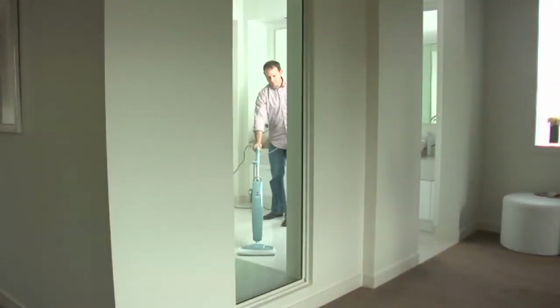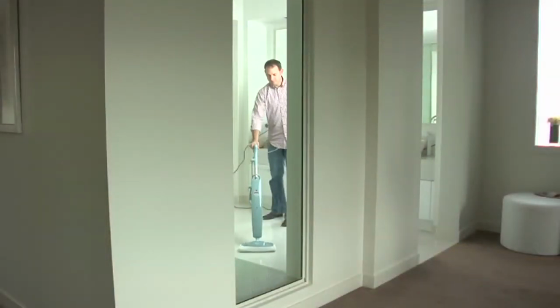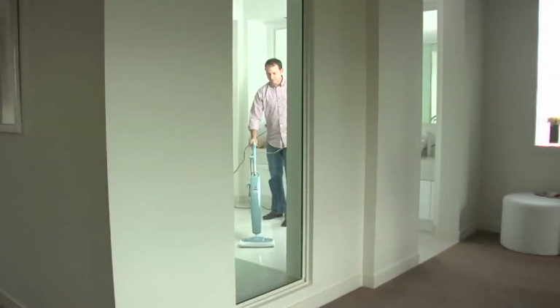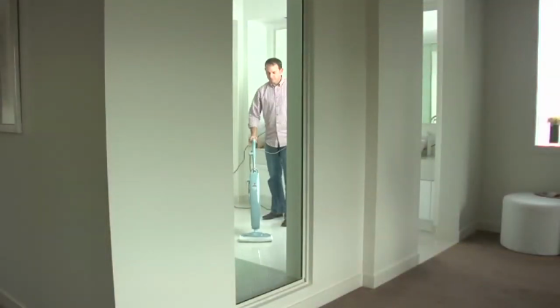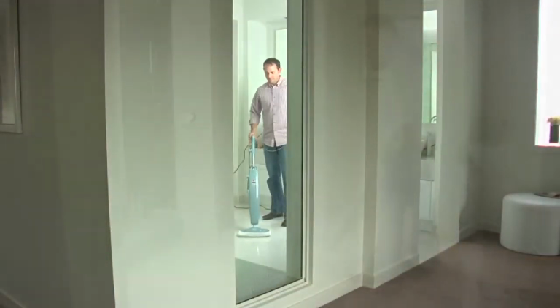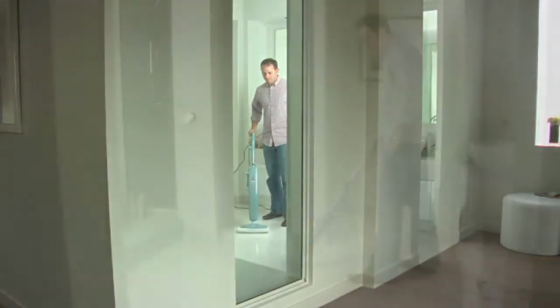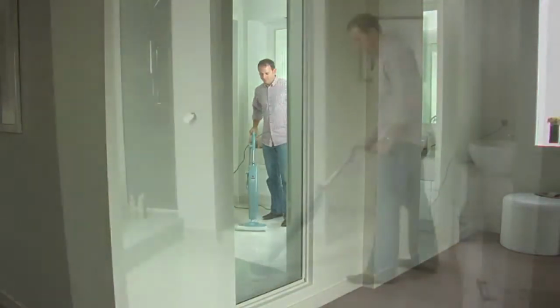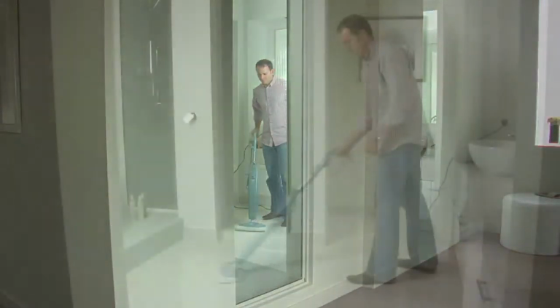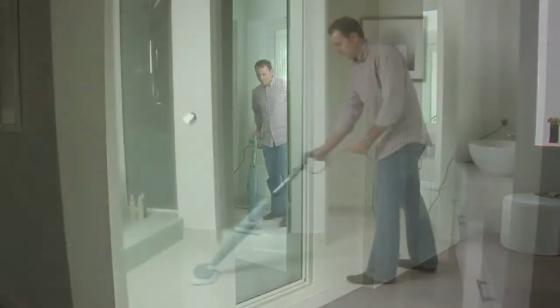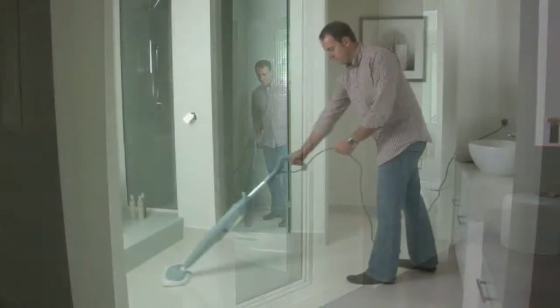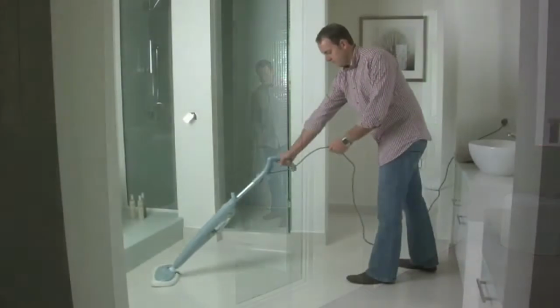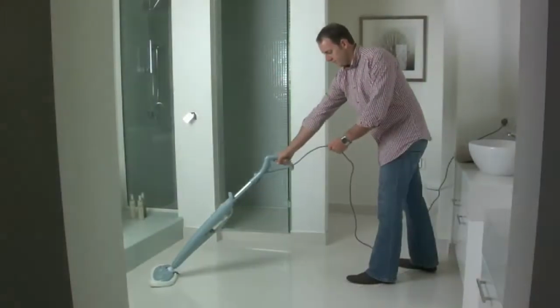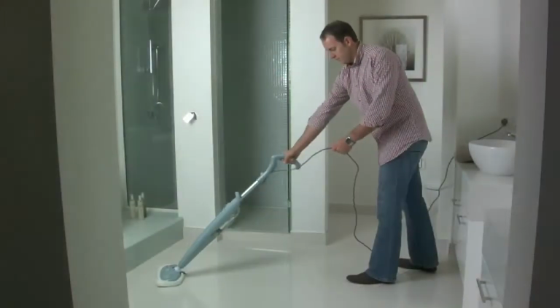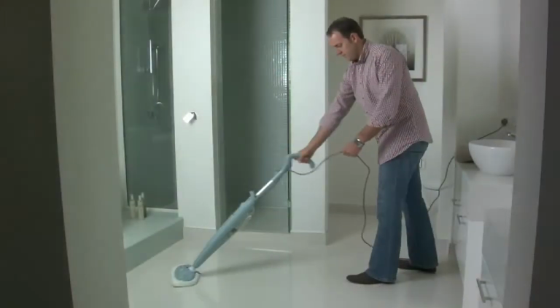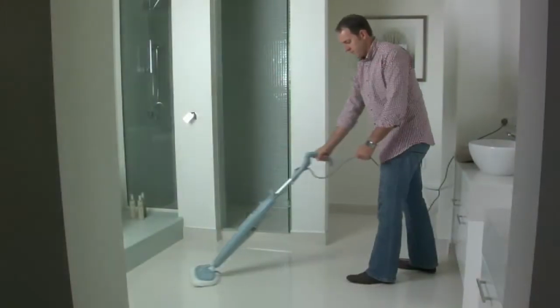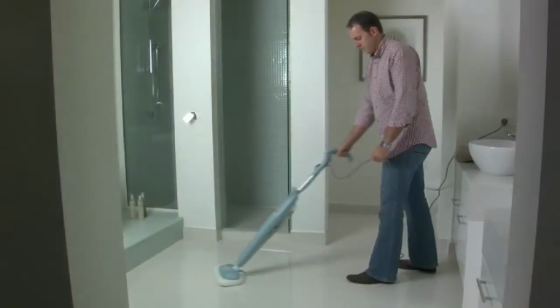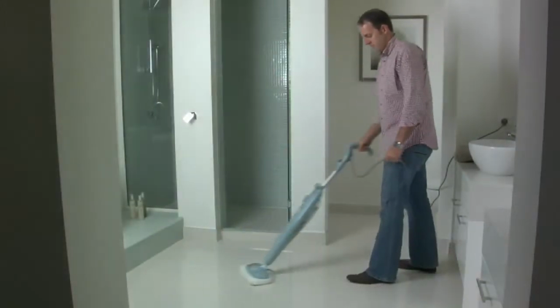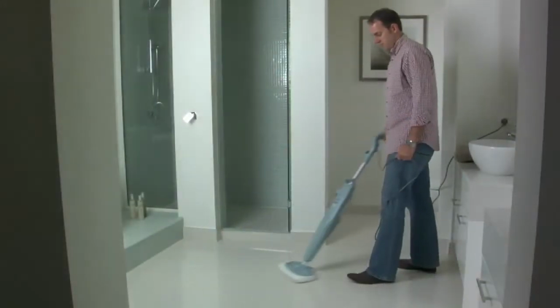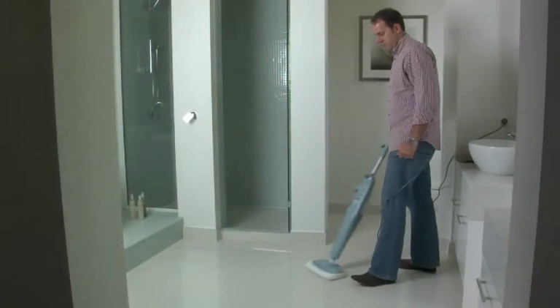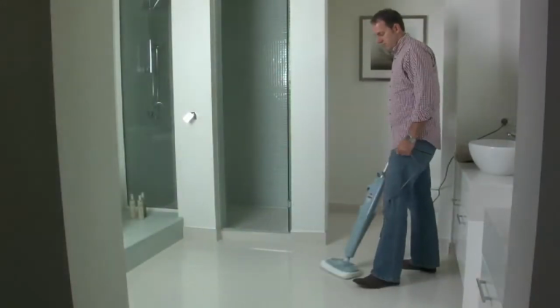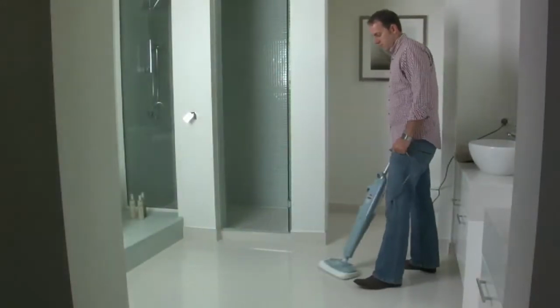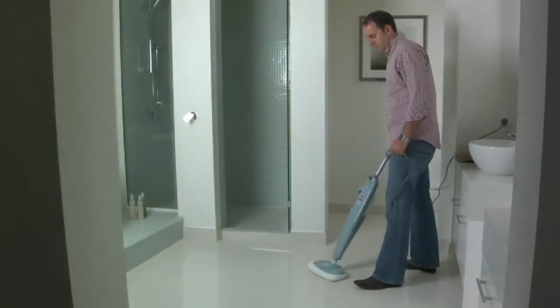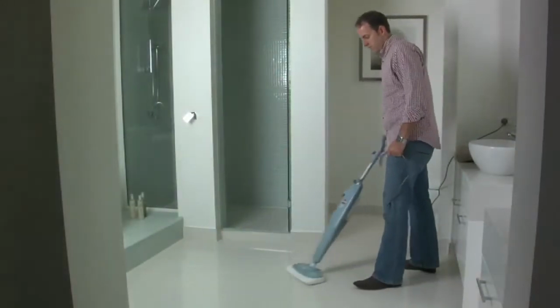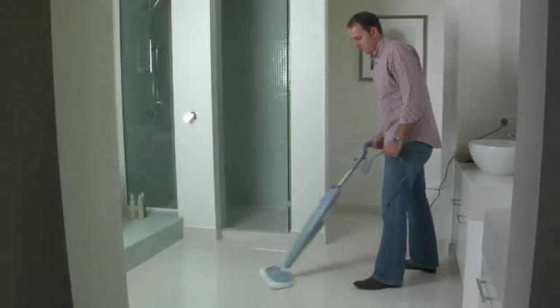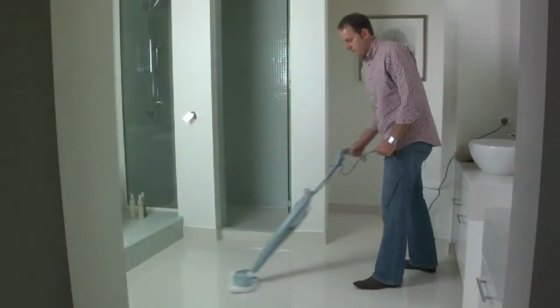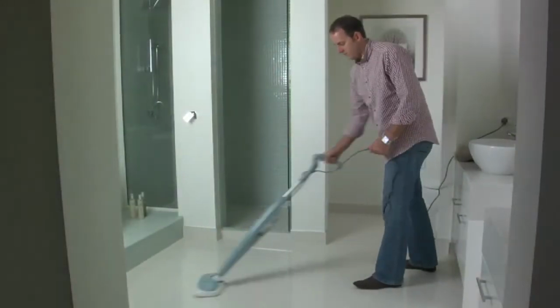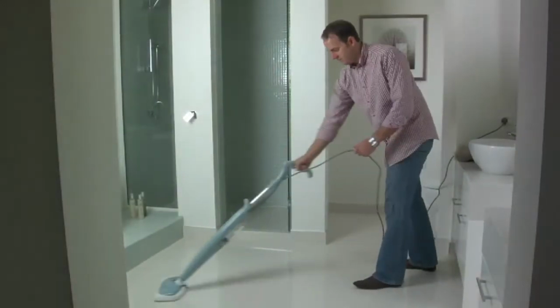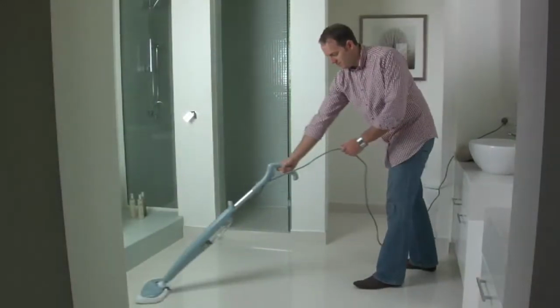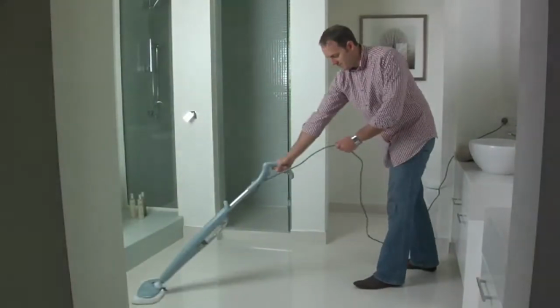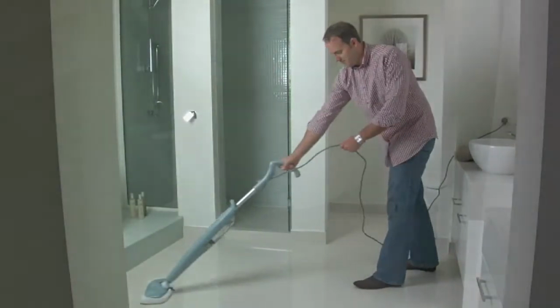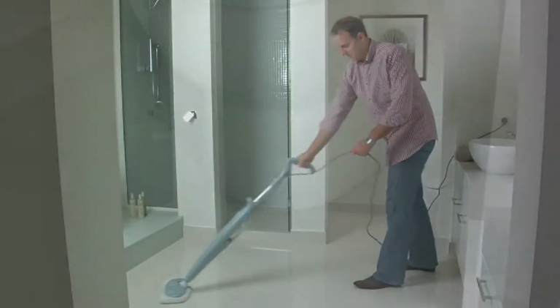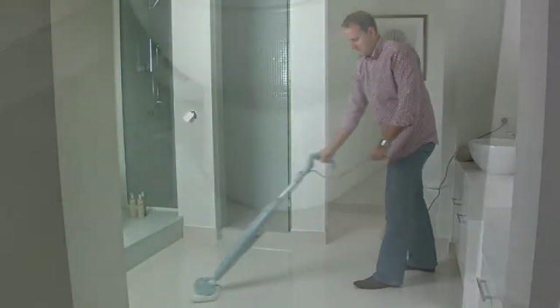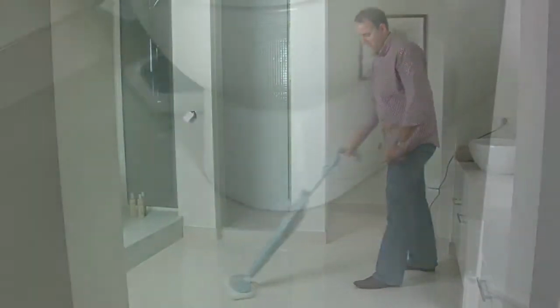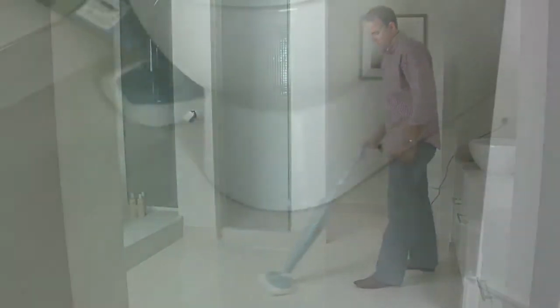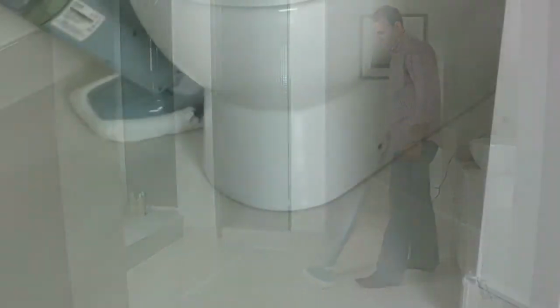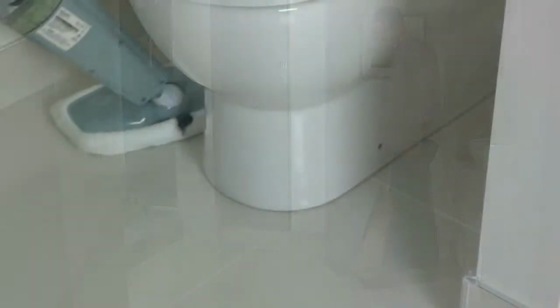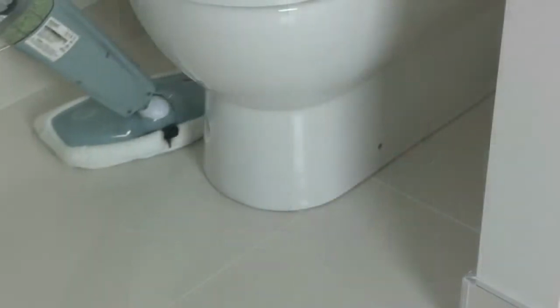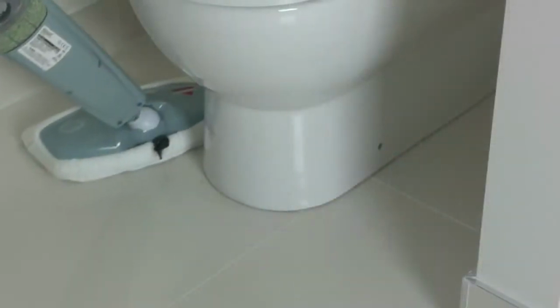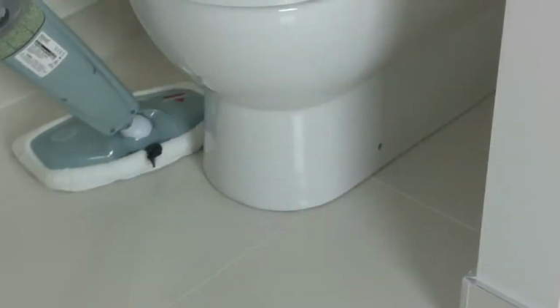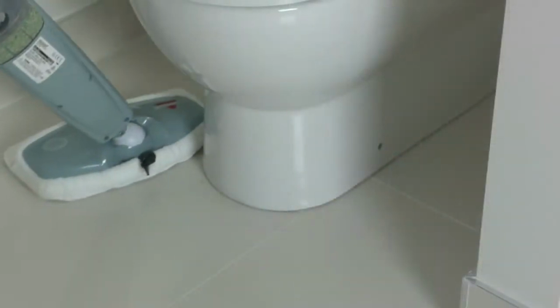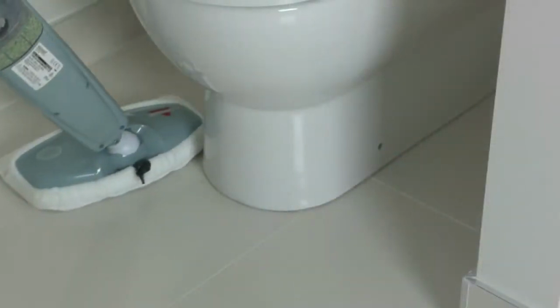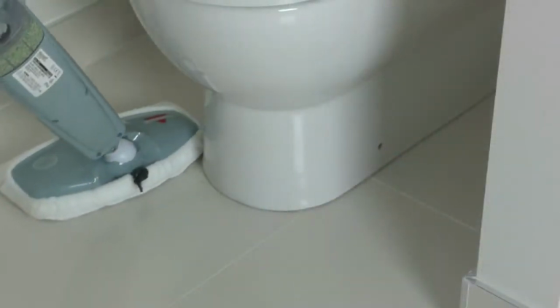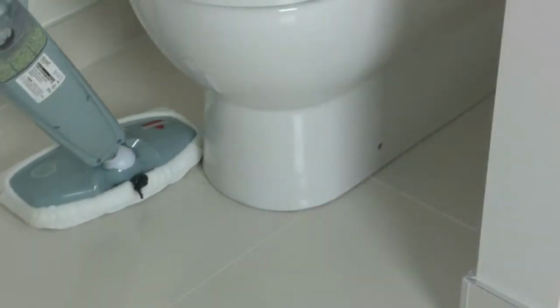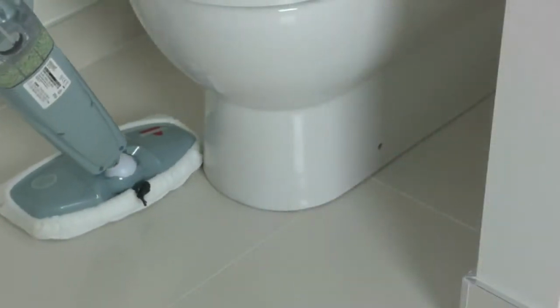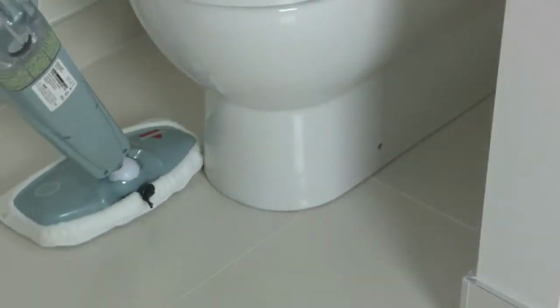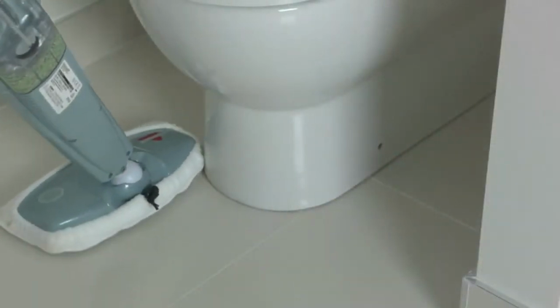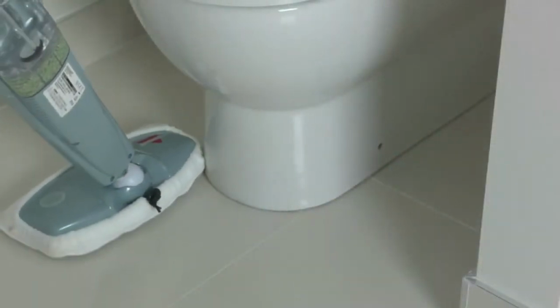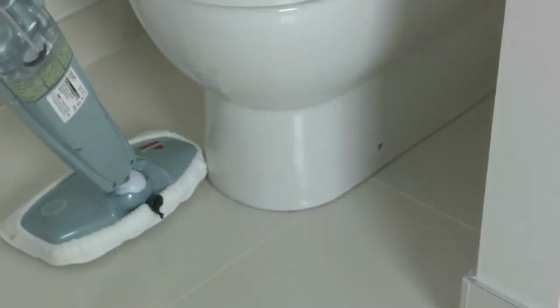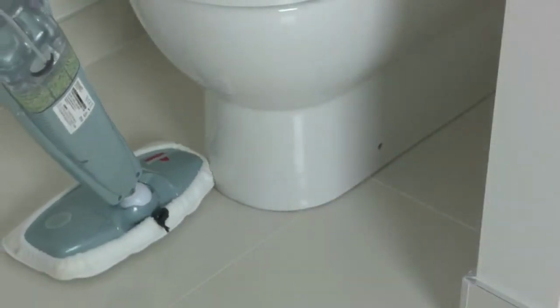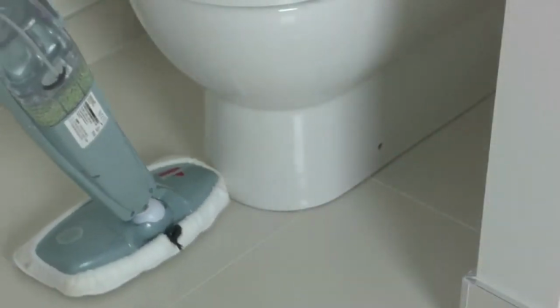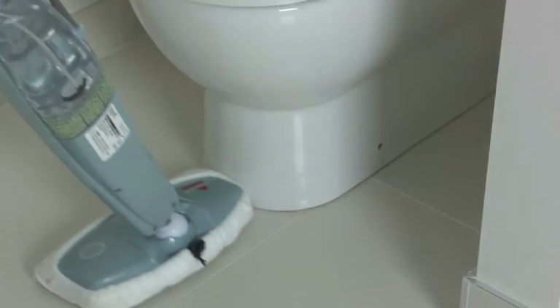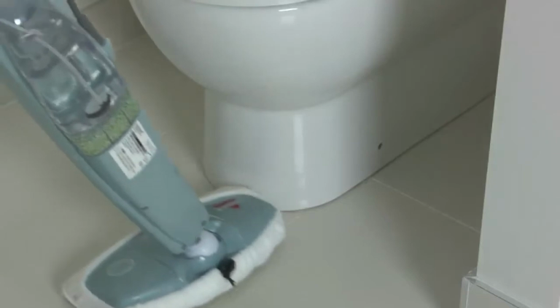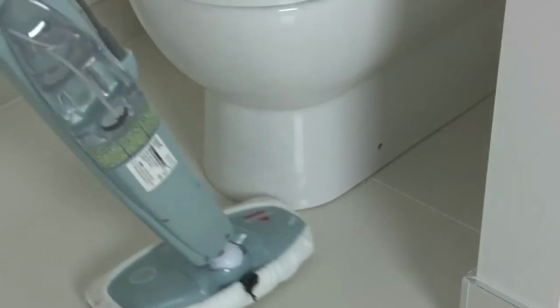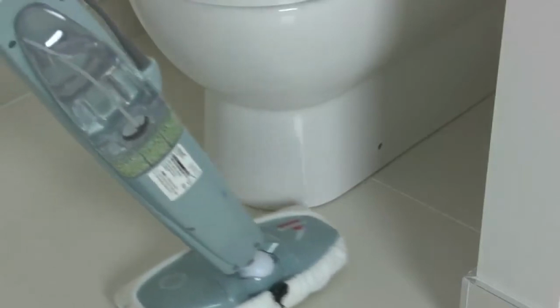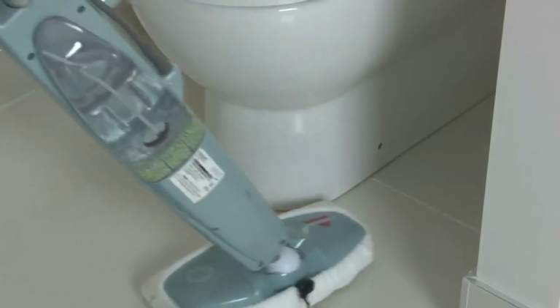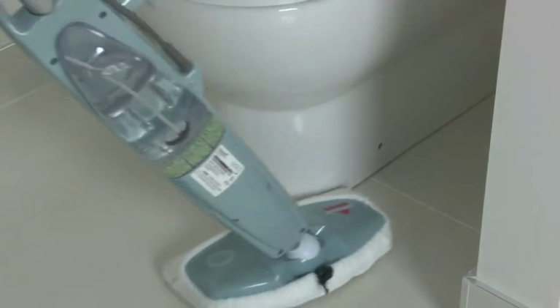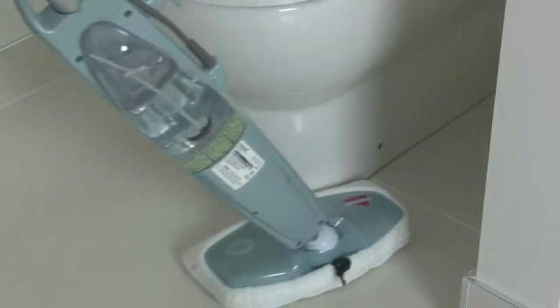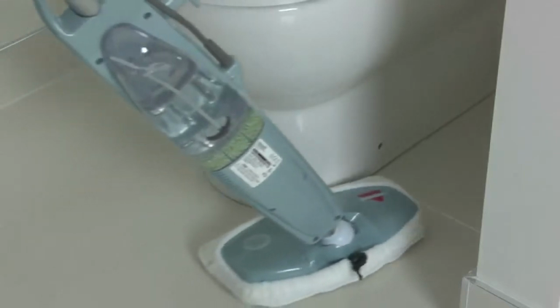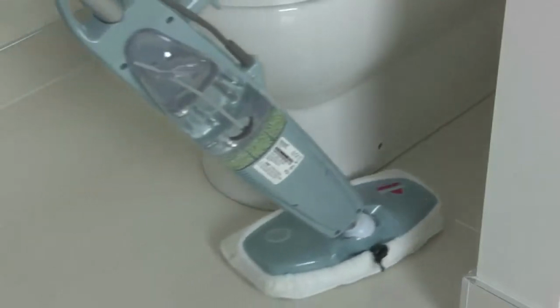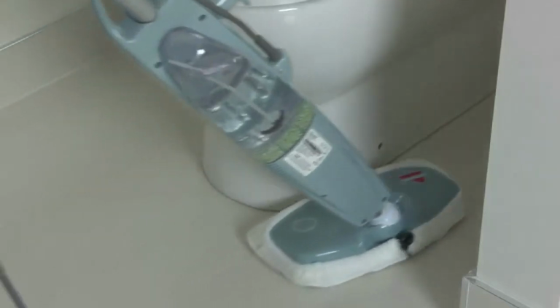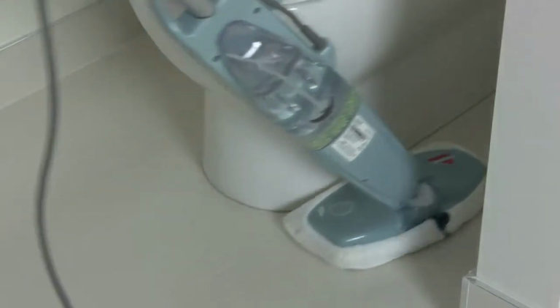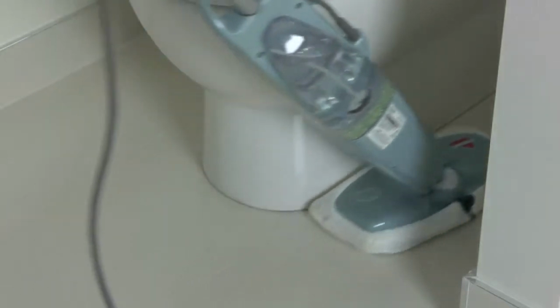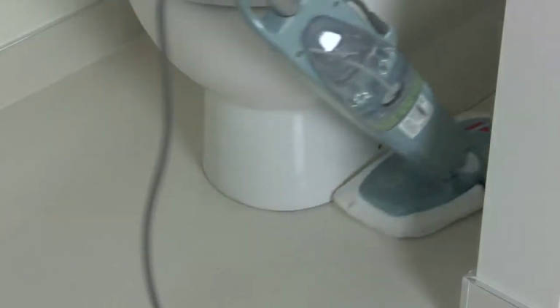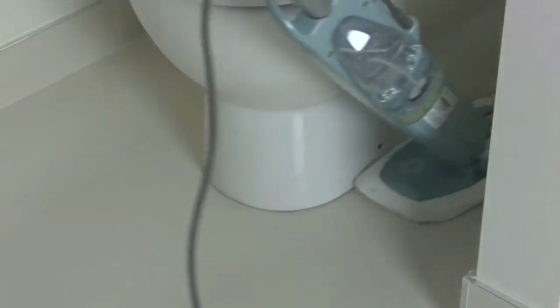The swivel head allows you to clean in tight spaces and under furniture, ideal for the laundry, bathroom, and tight areas.